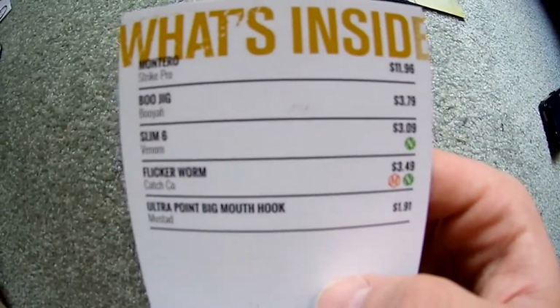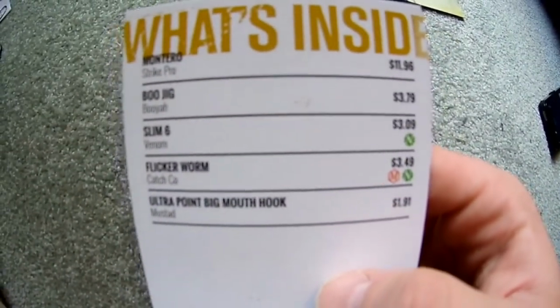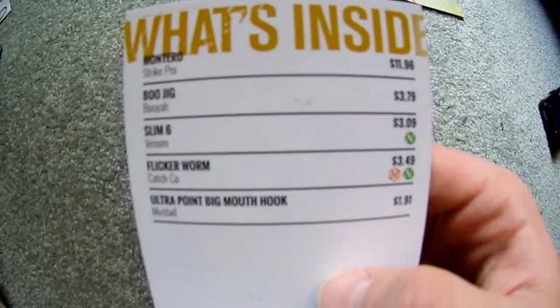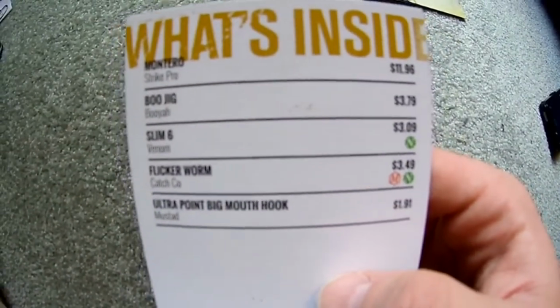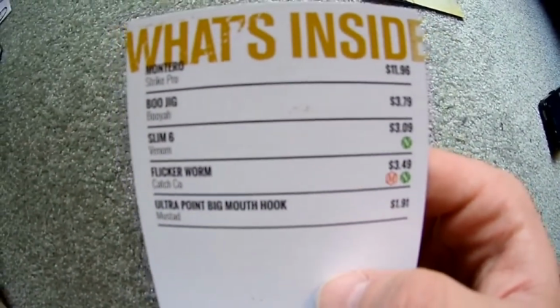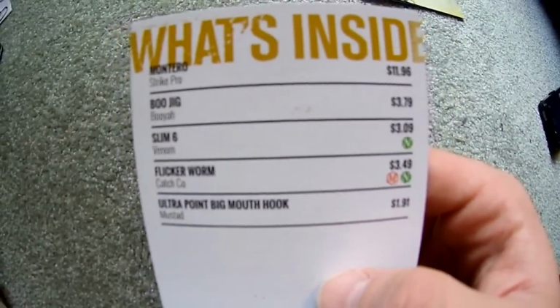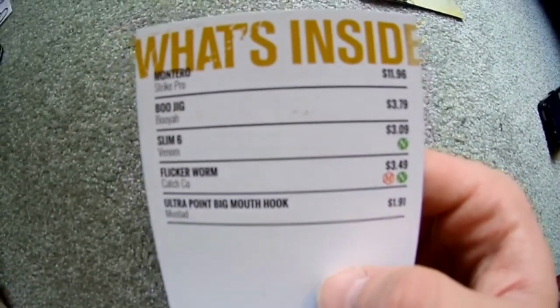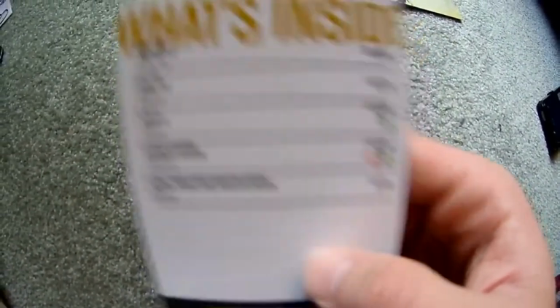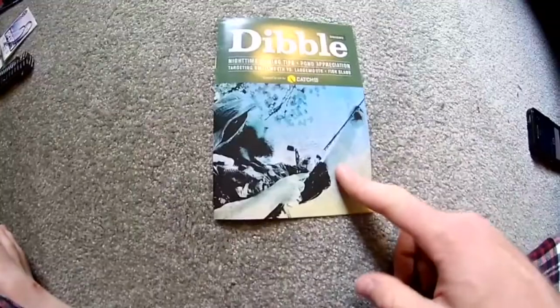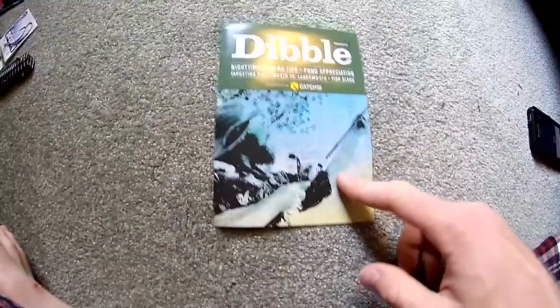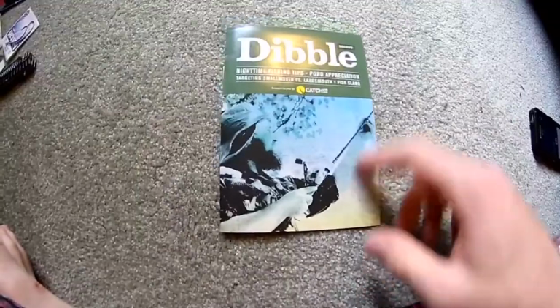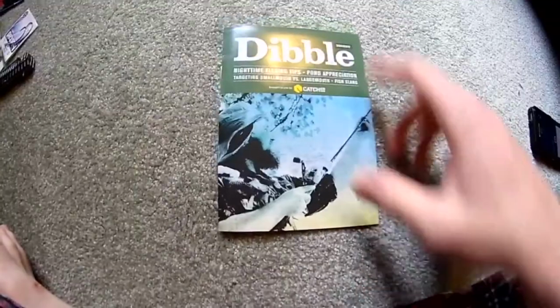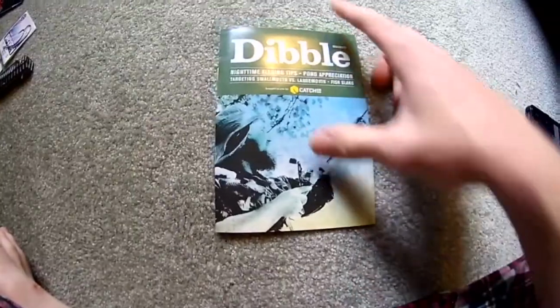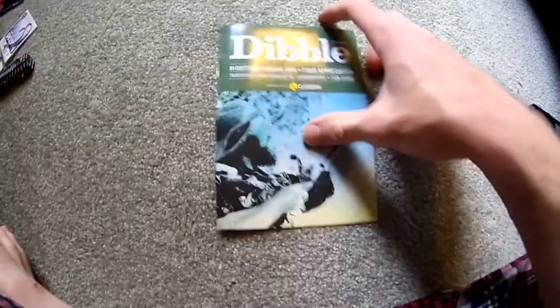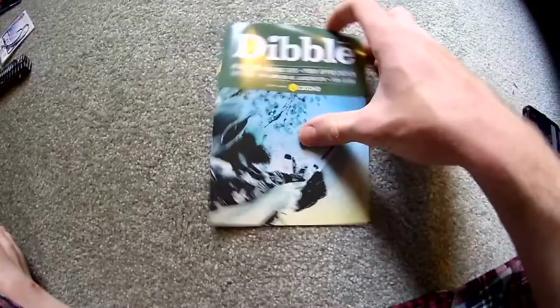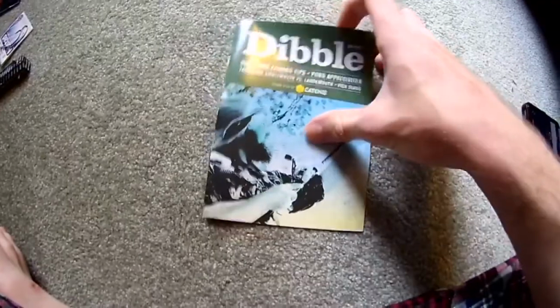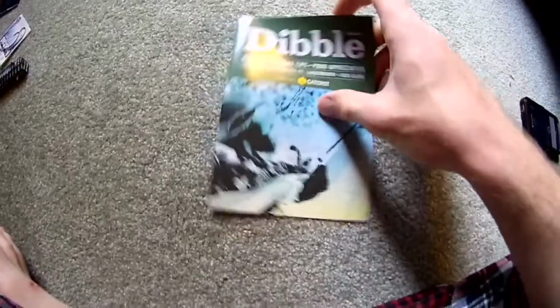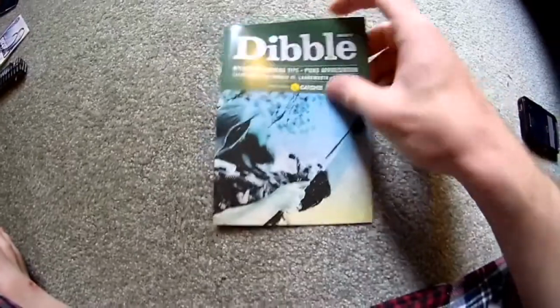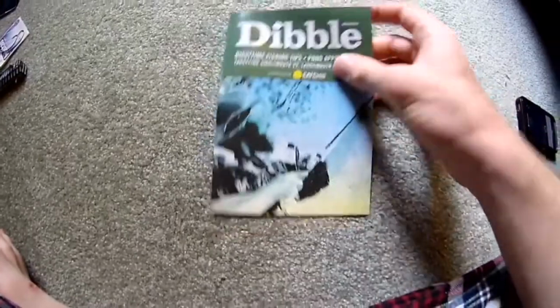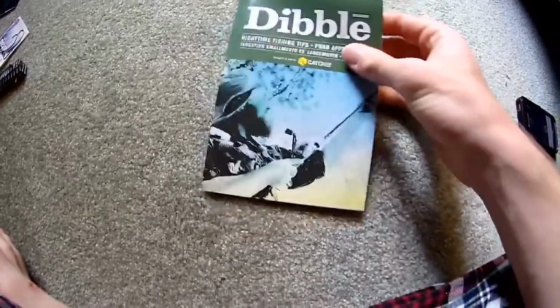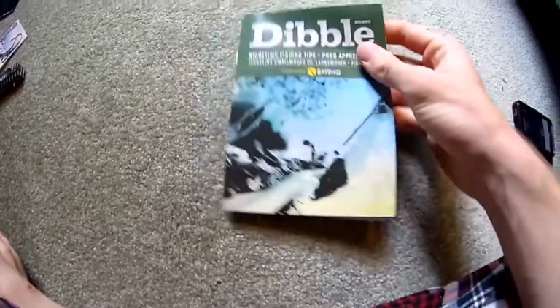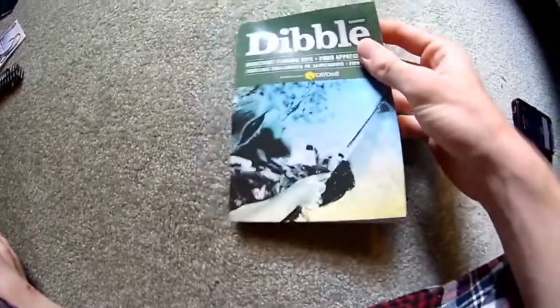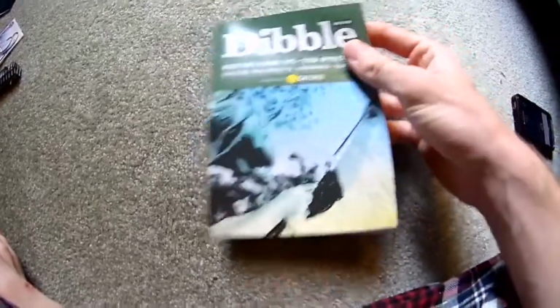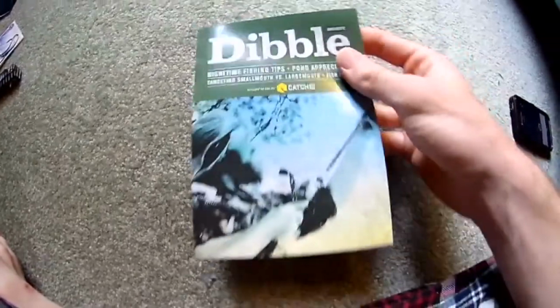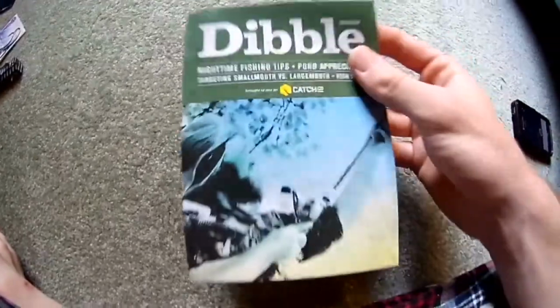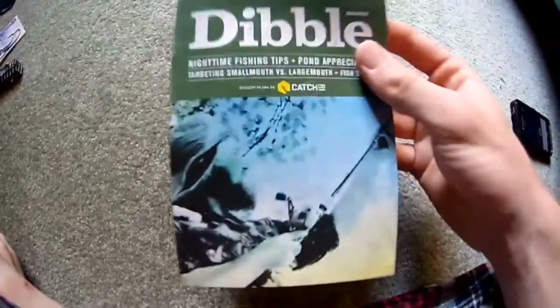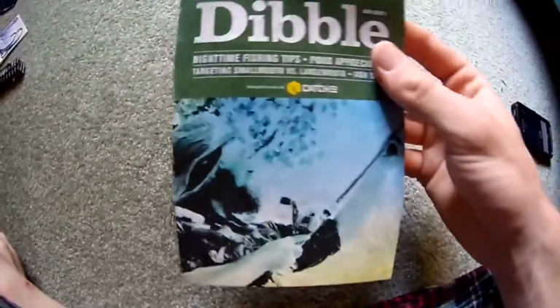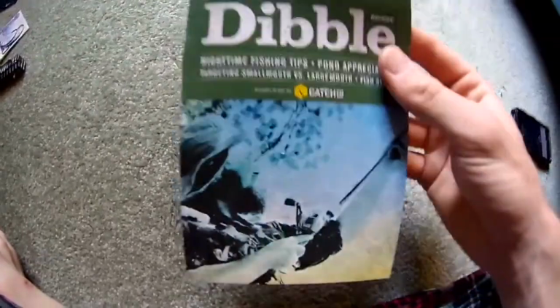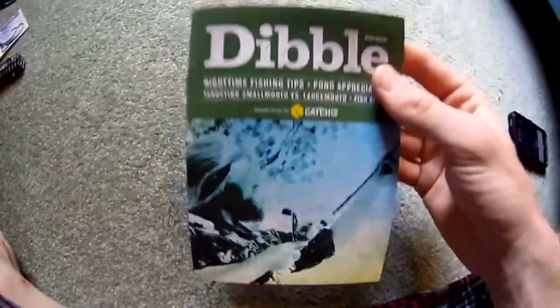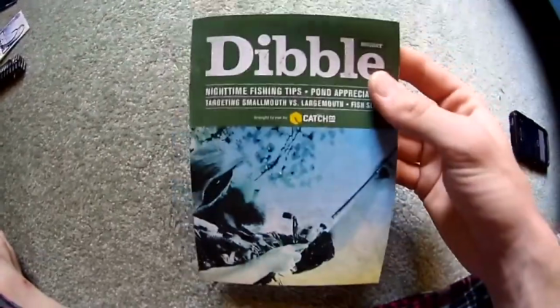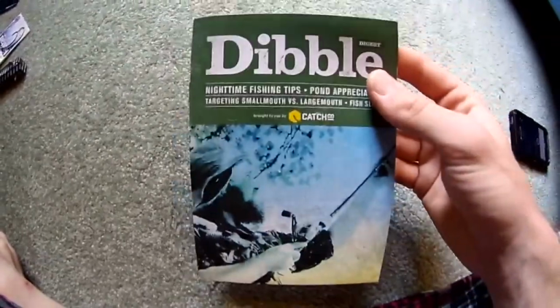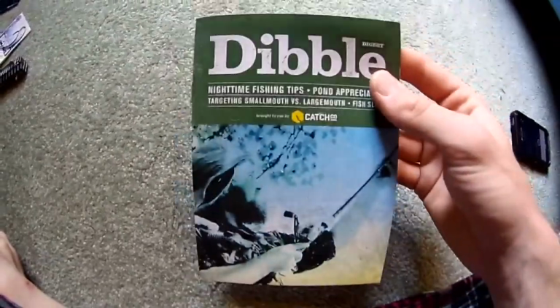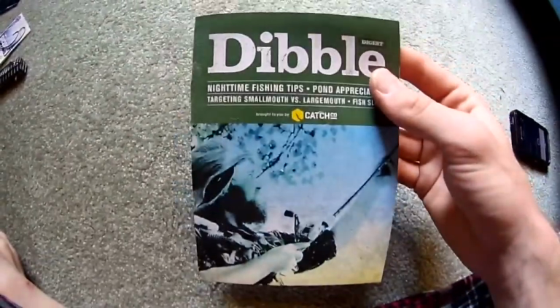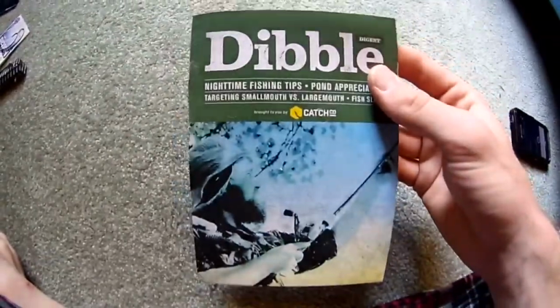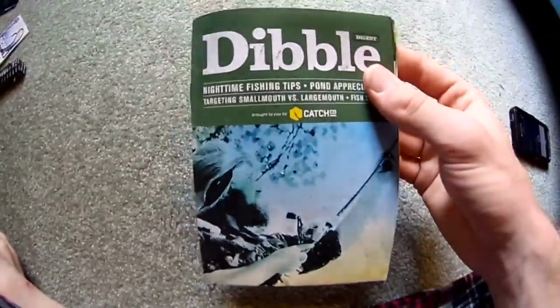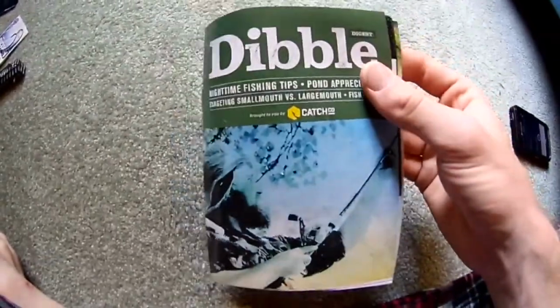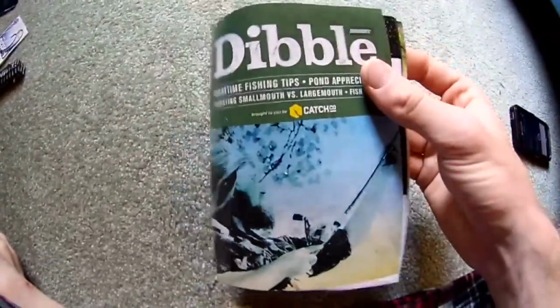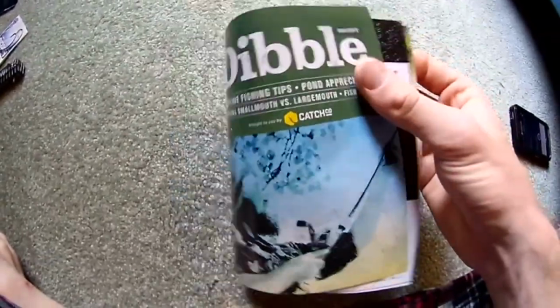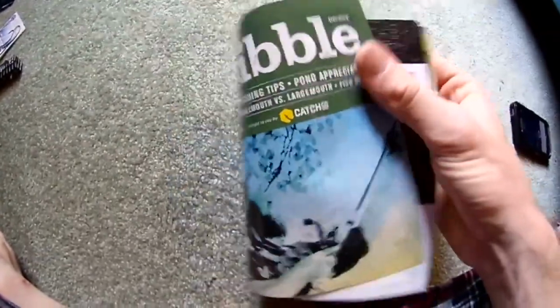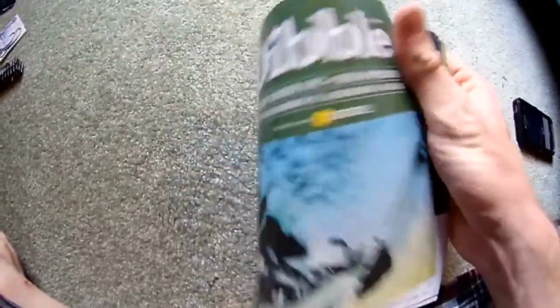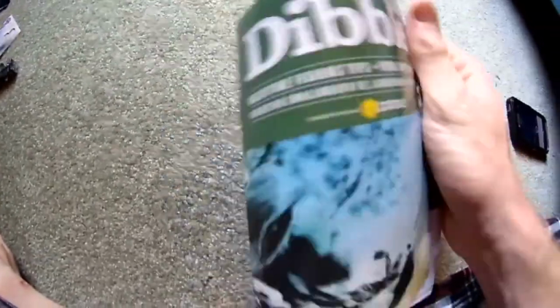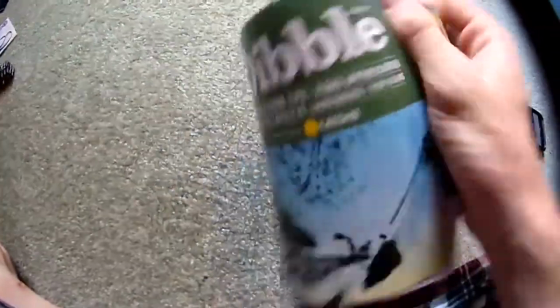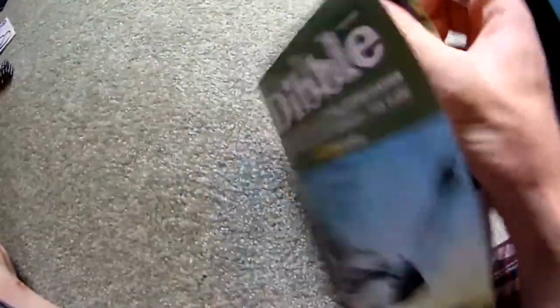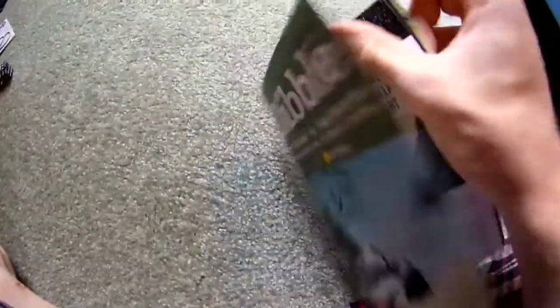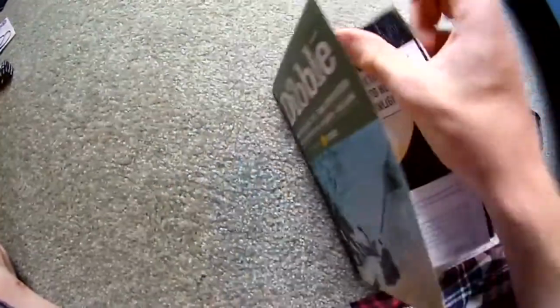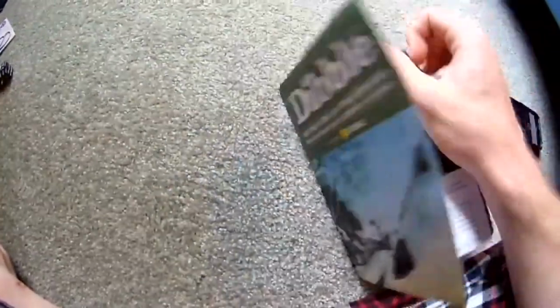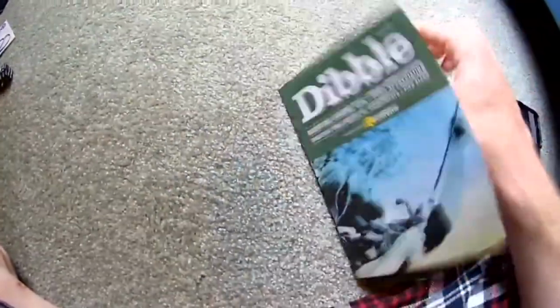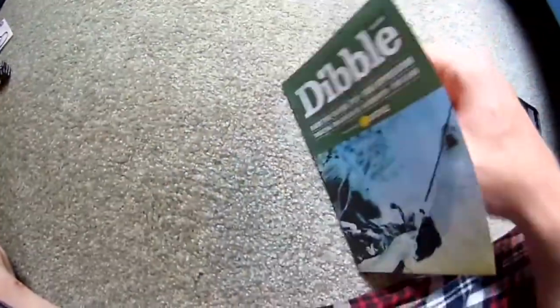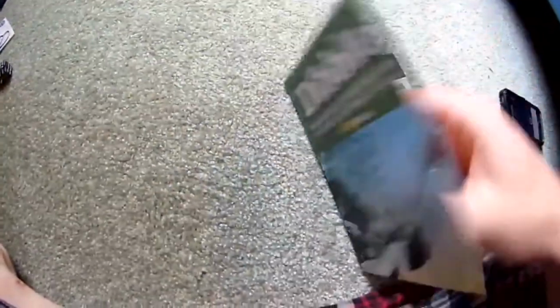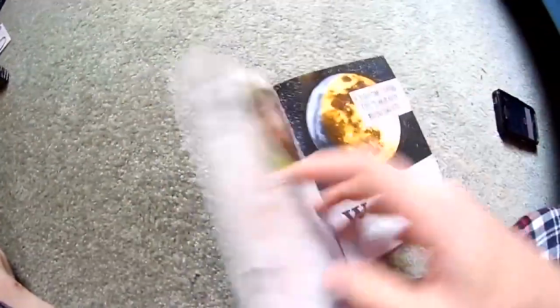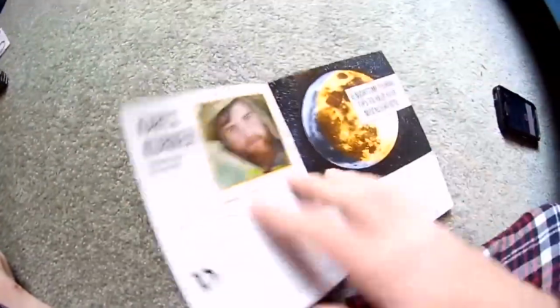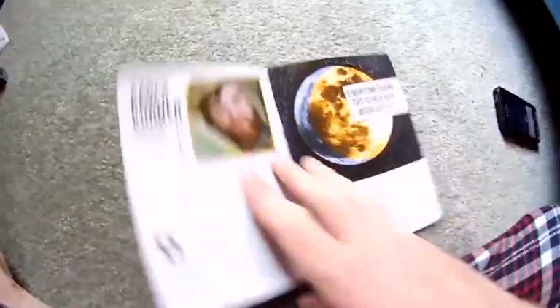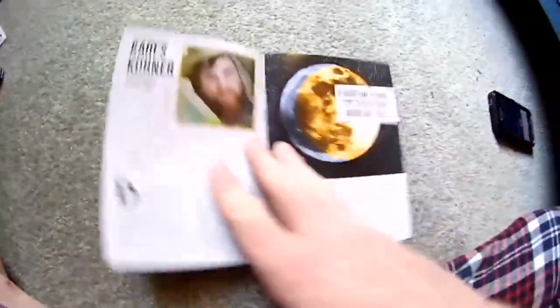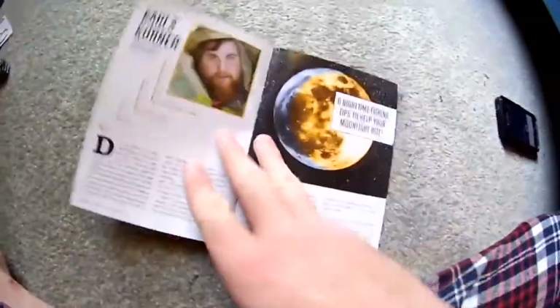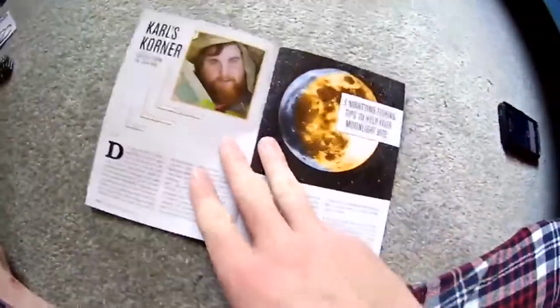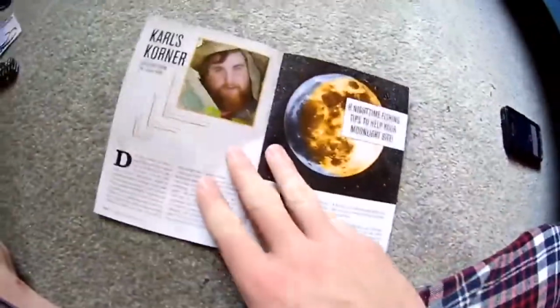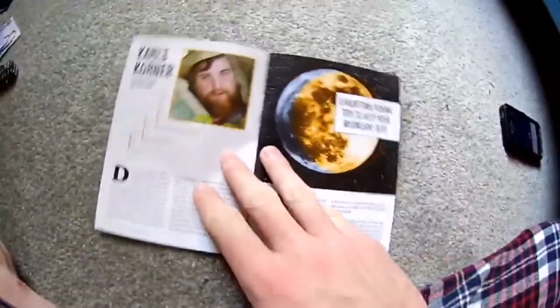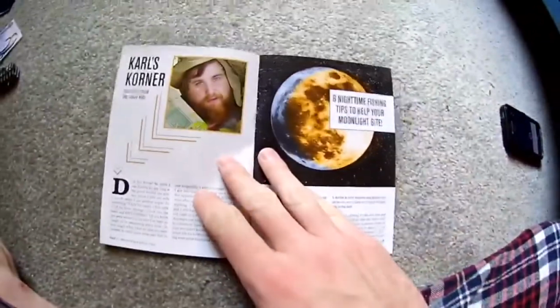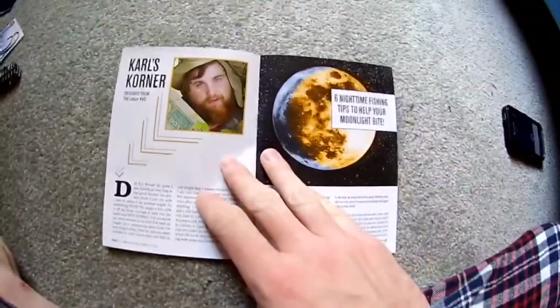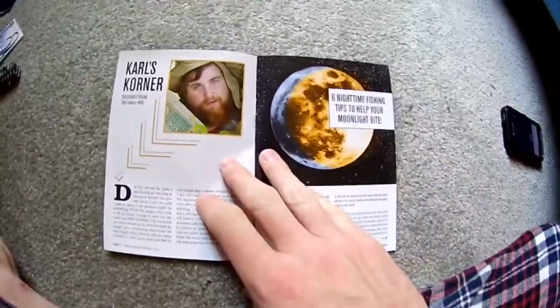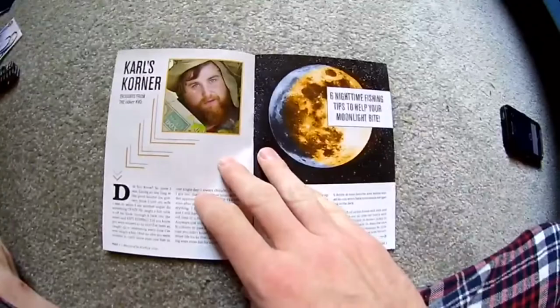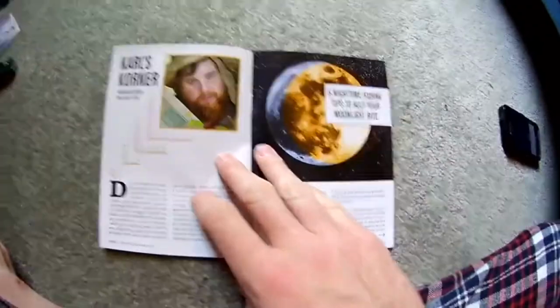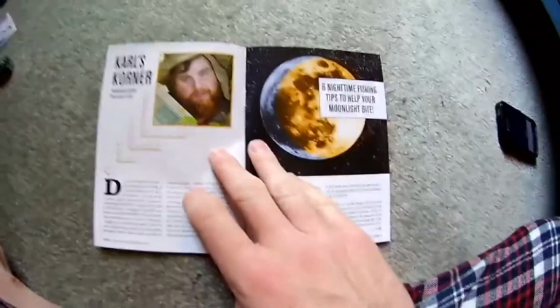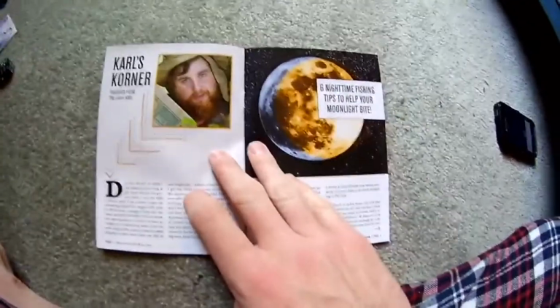The Mystery Tackle Box also comes with a magazine to give you — I guess this one's just a little story one.